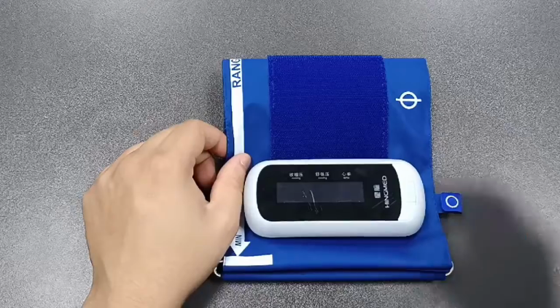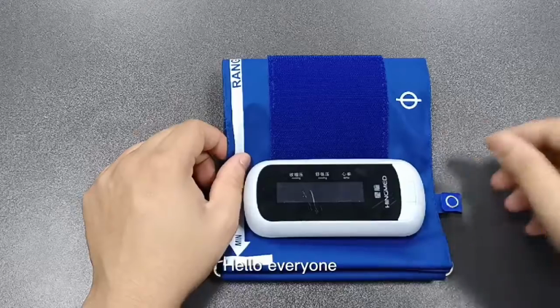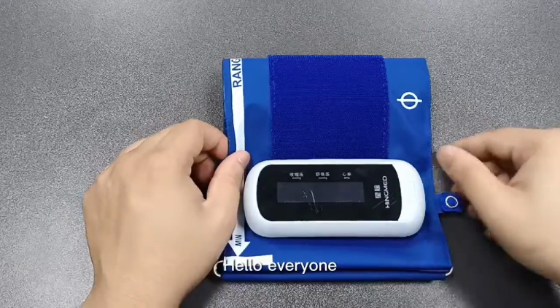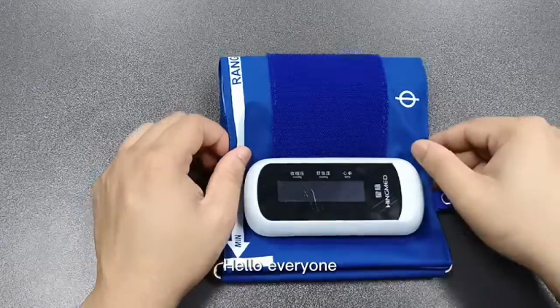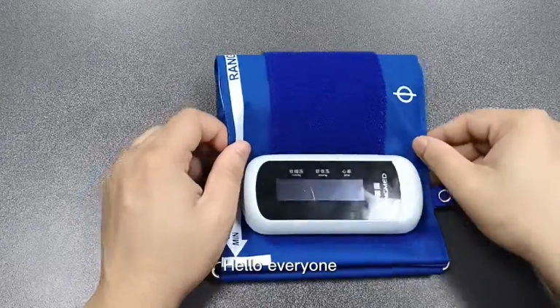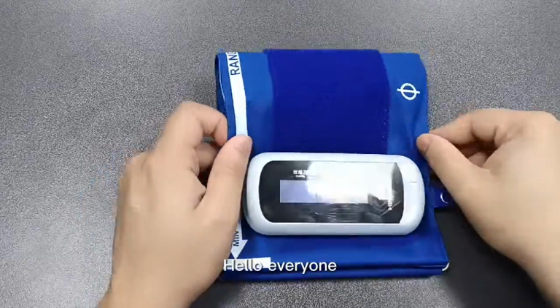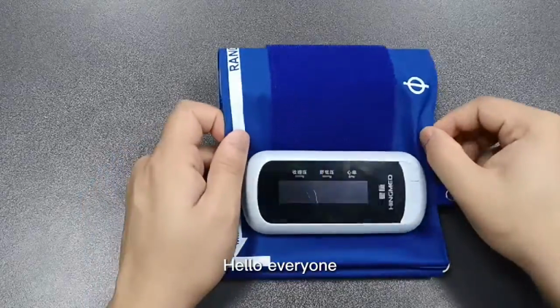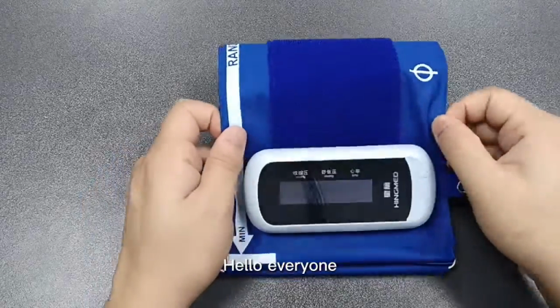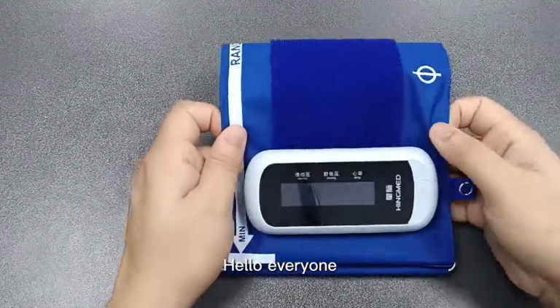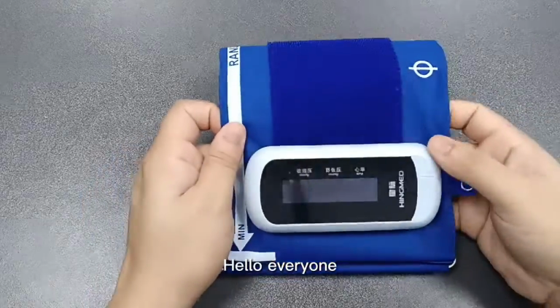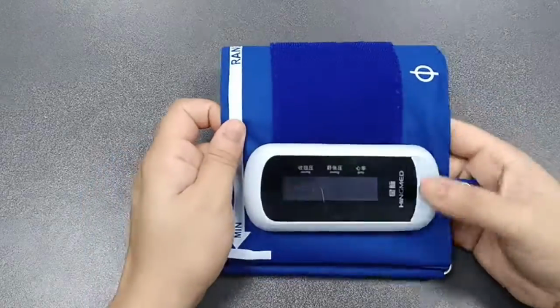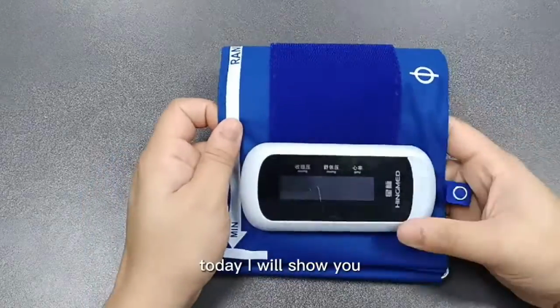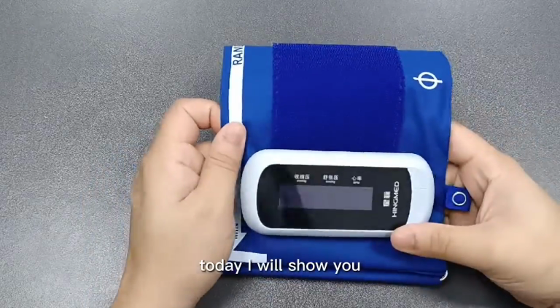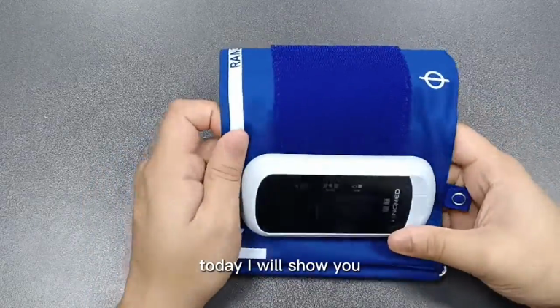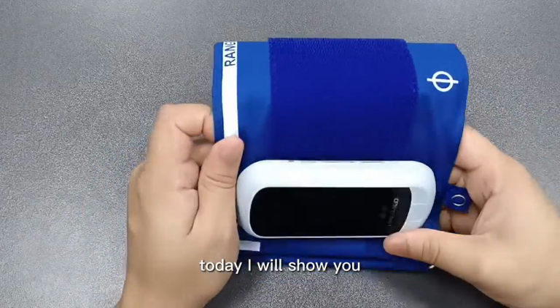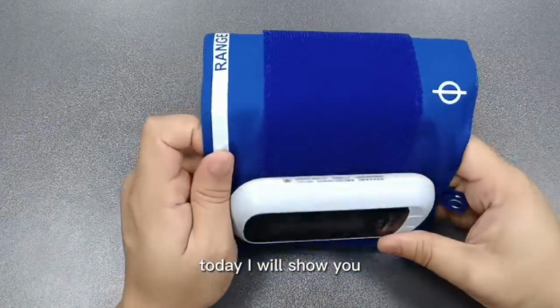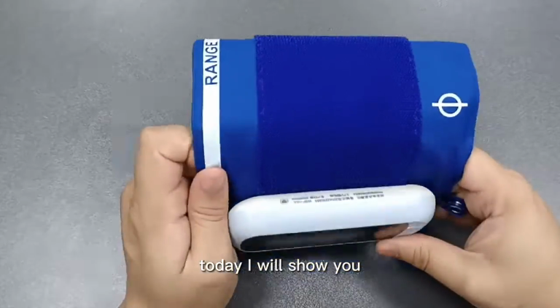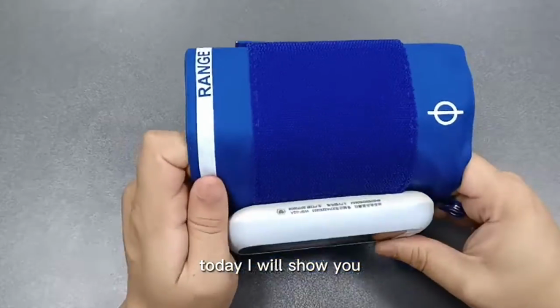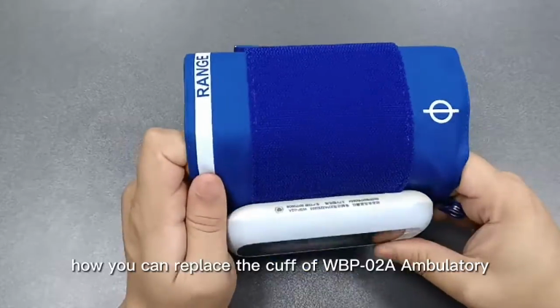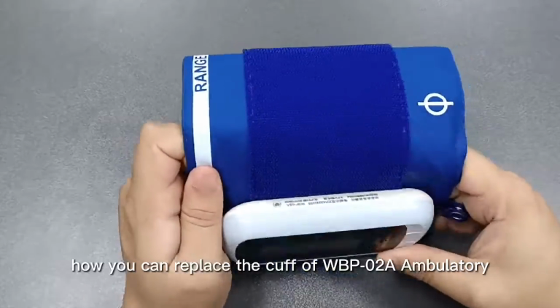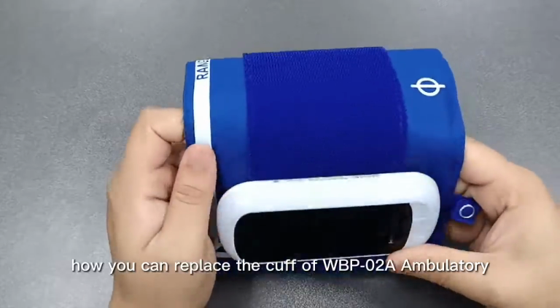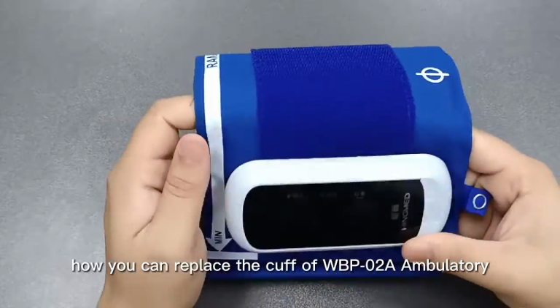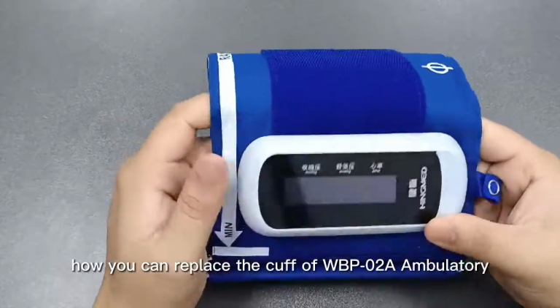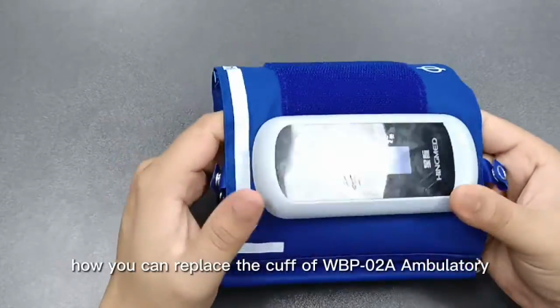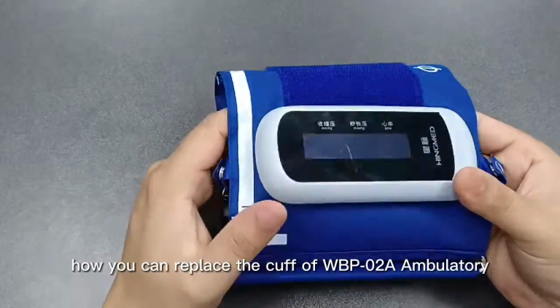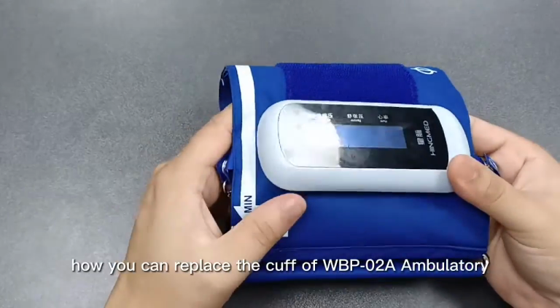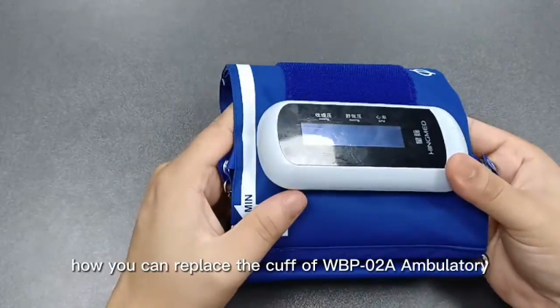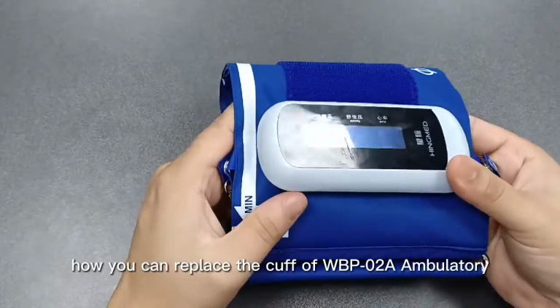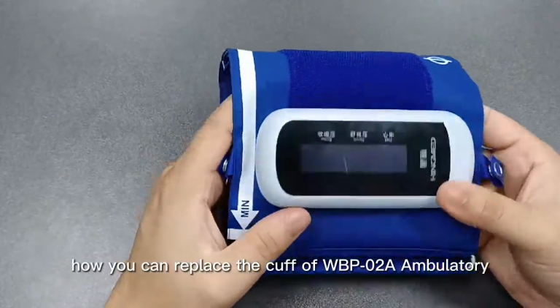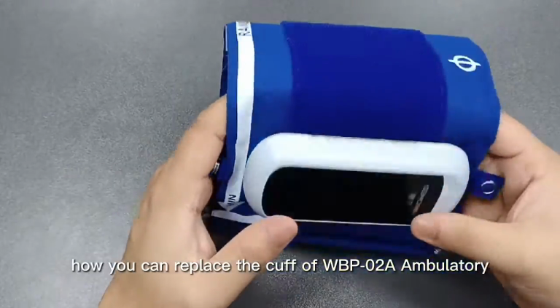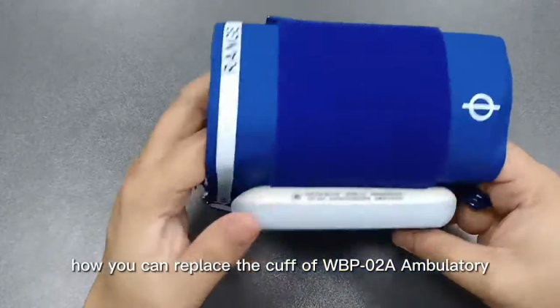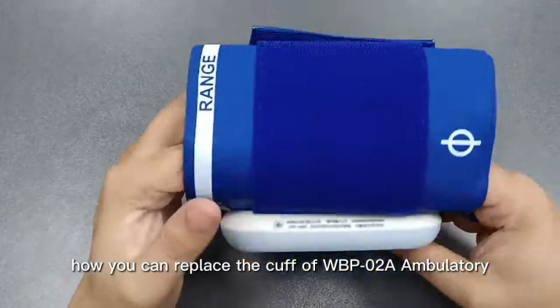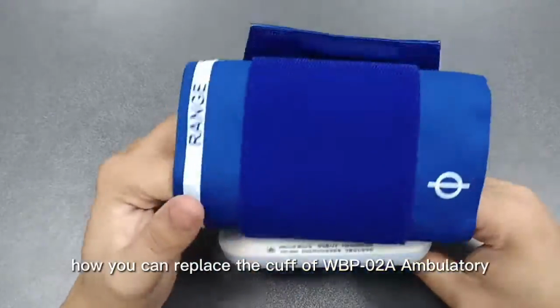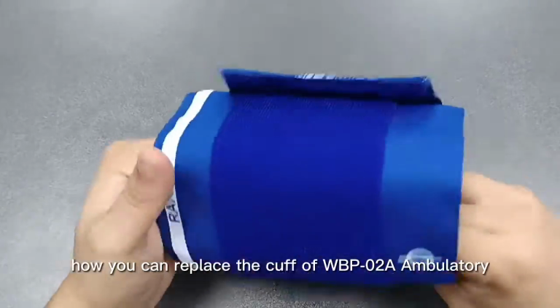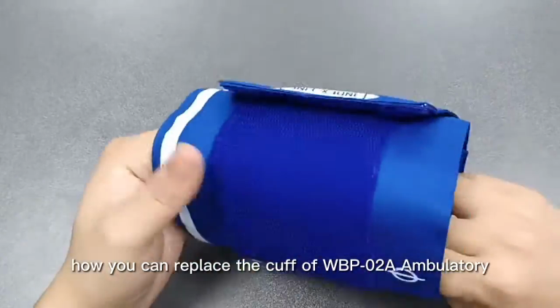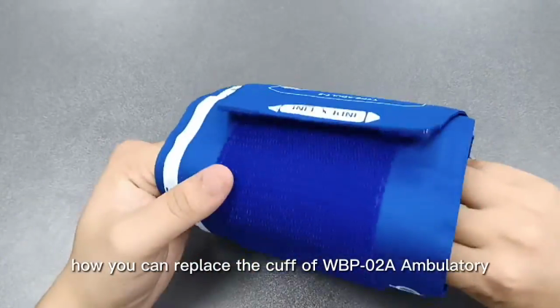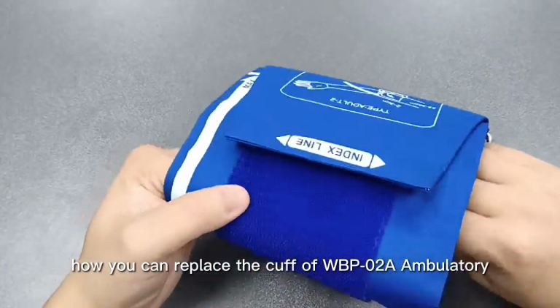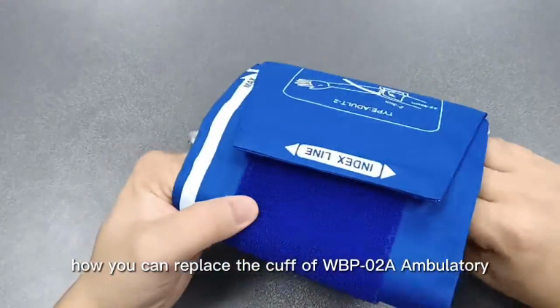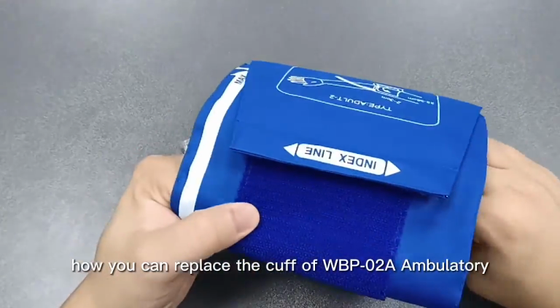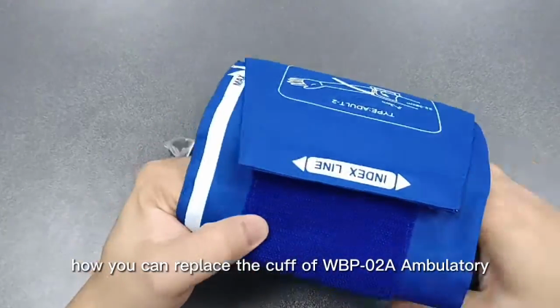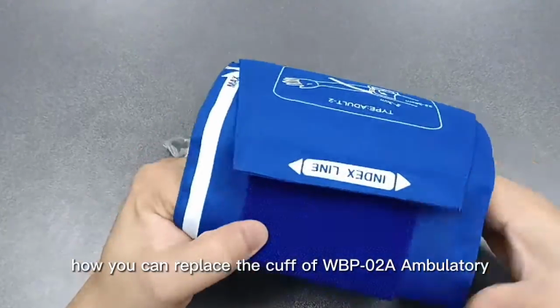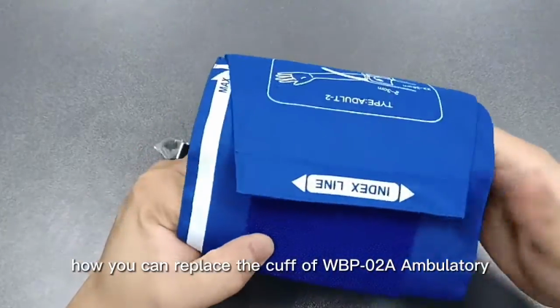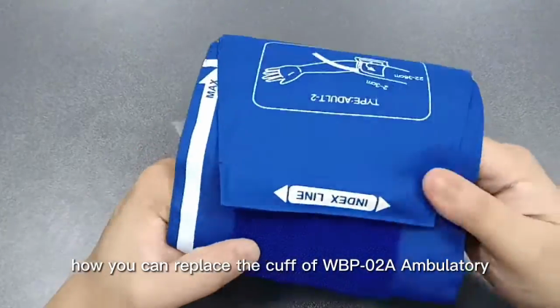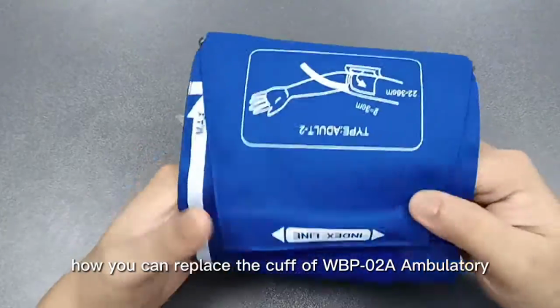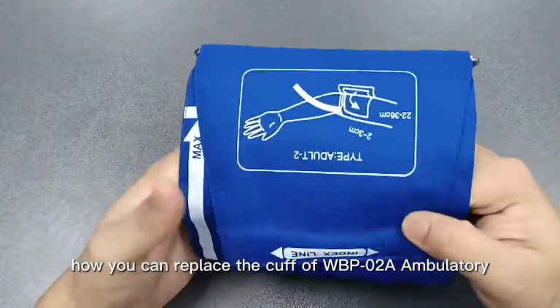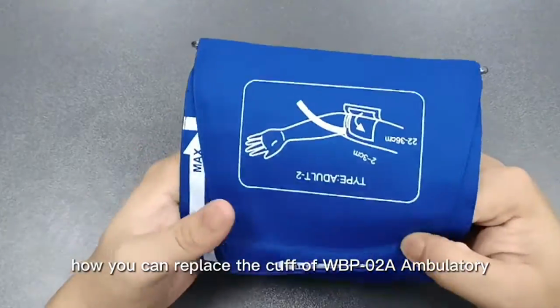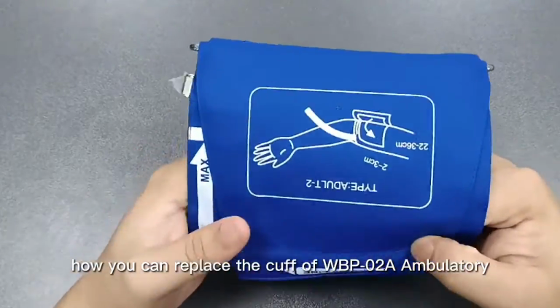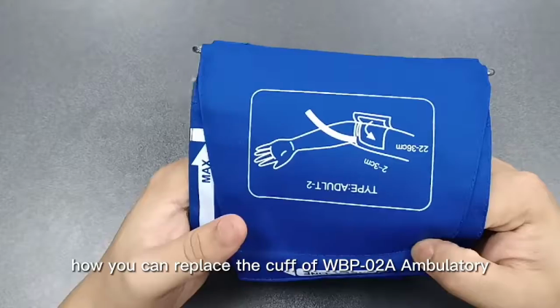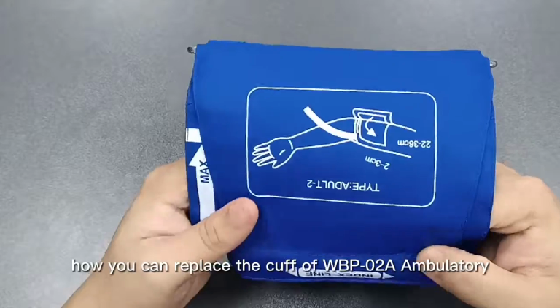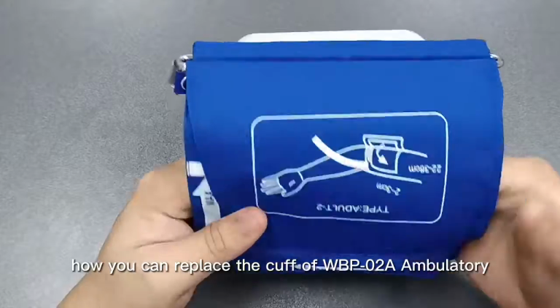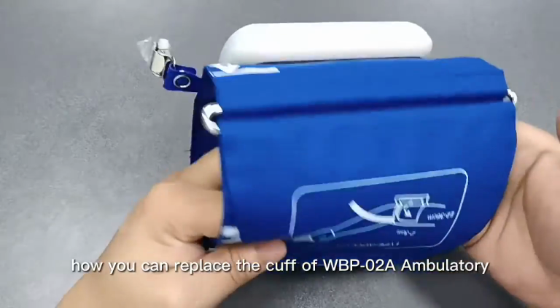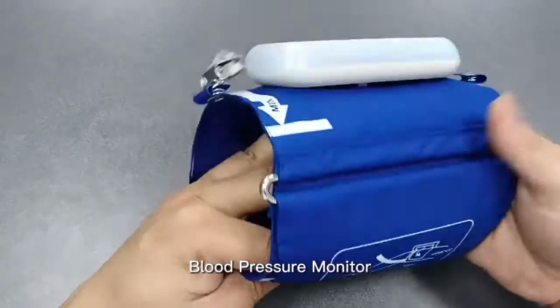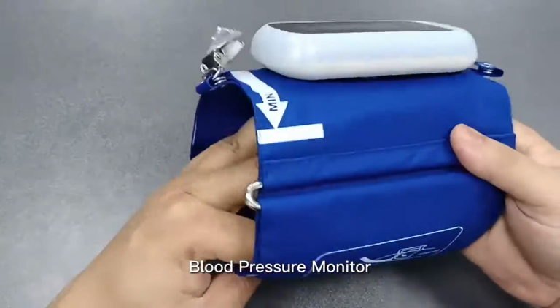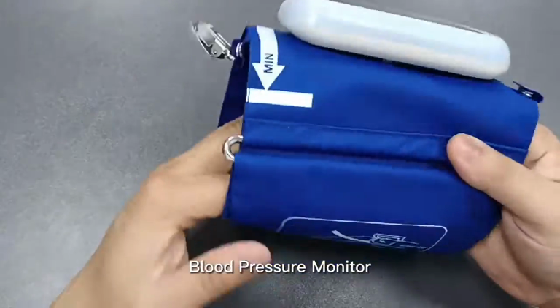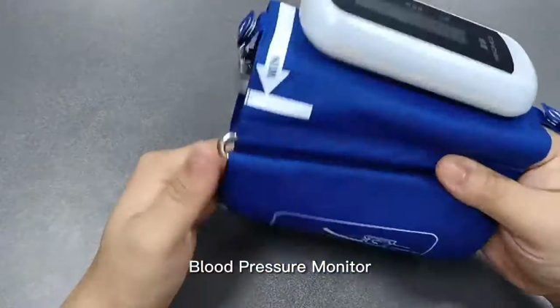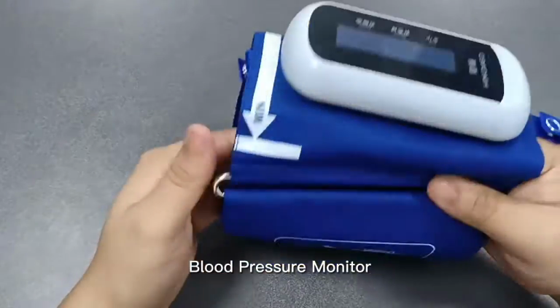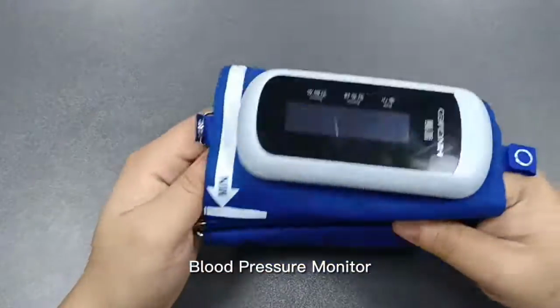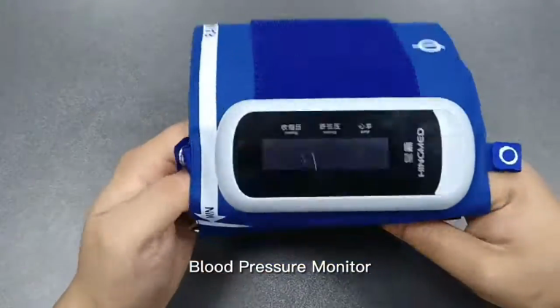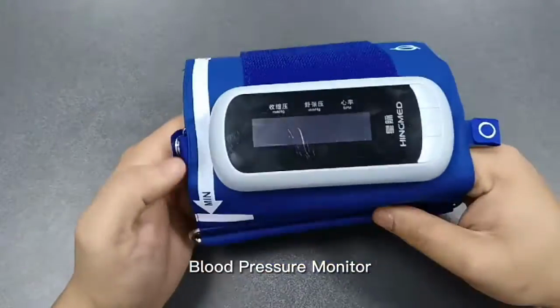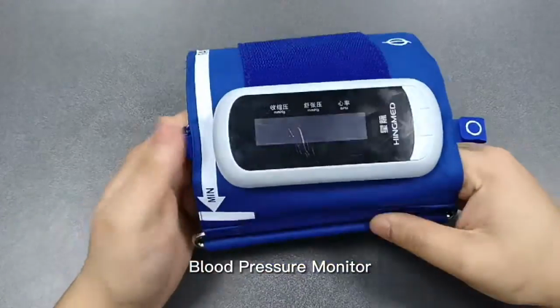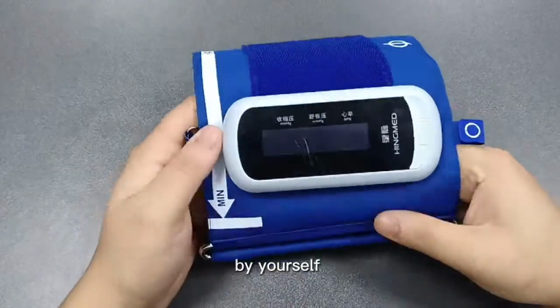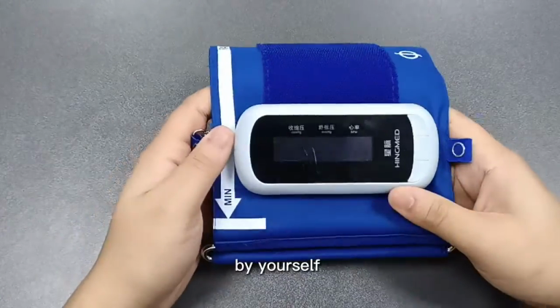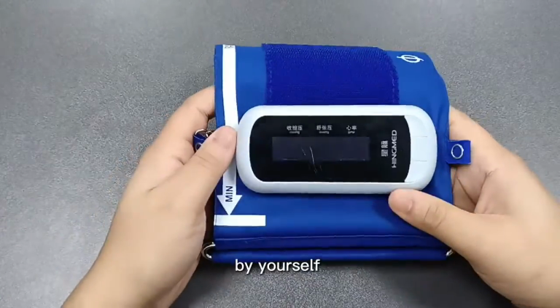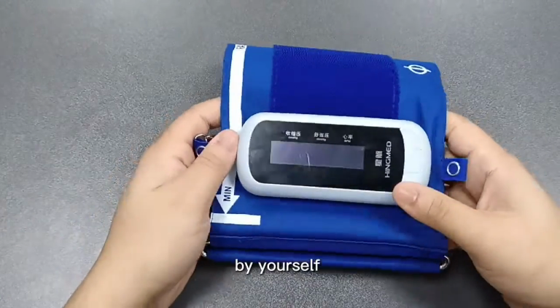Hello everyone, today I will show you how you can replace the cuff of WBPO2A Ambulatory Blood Pressure Monitor by yourself.